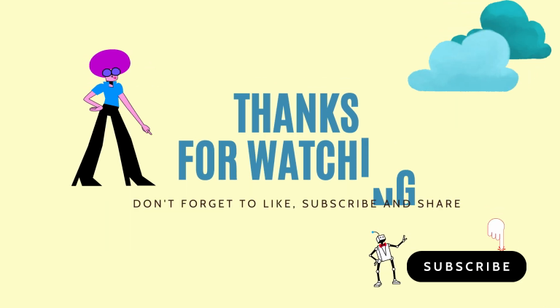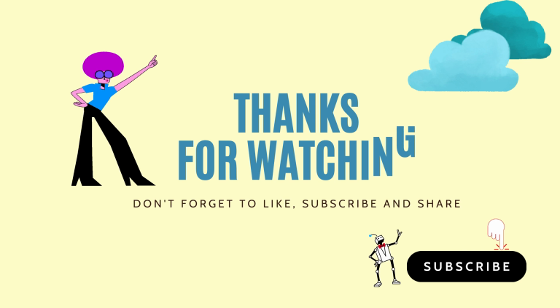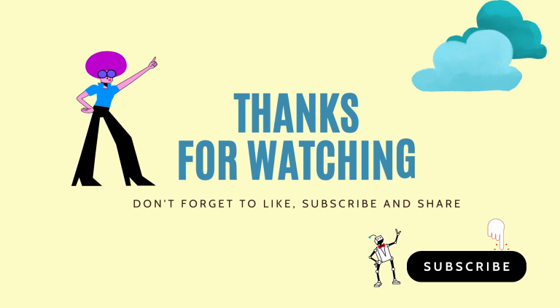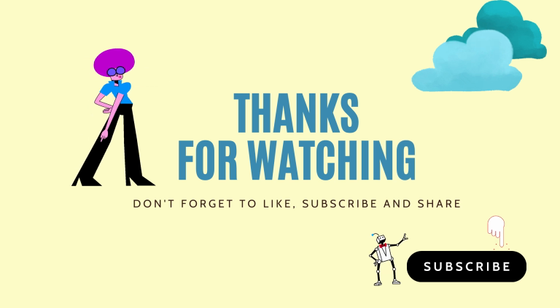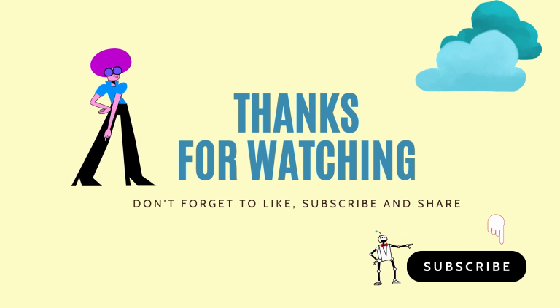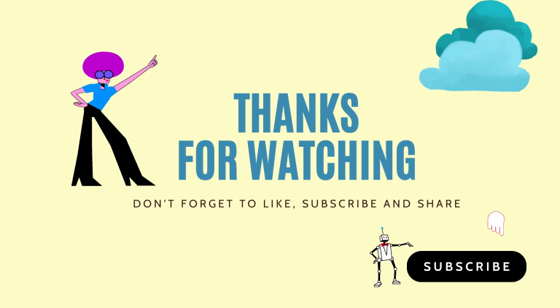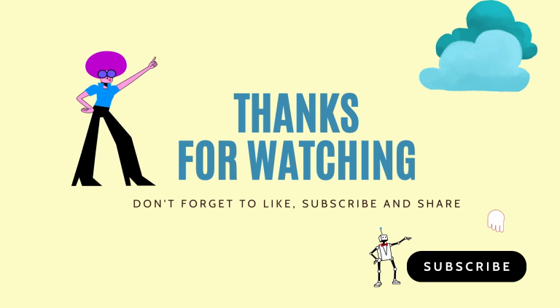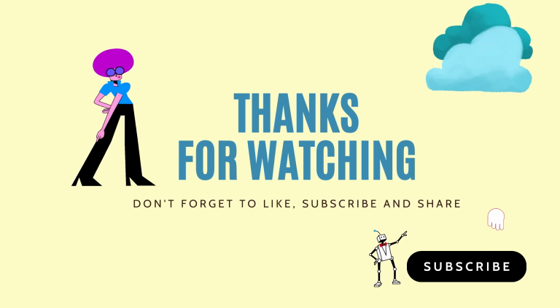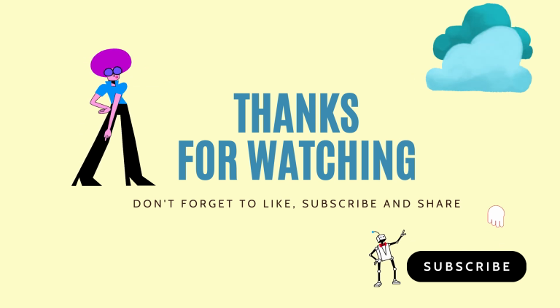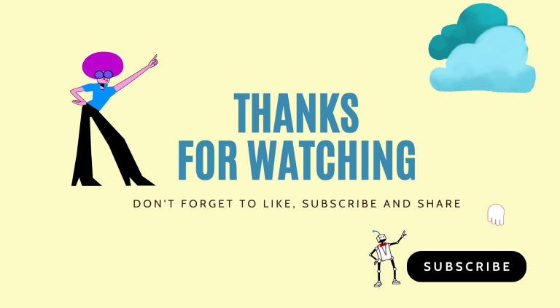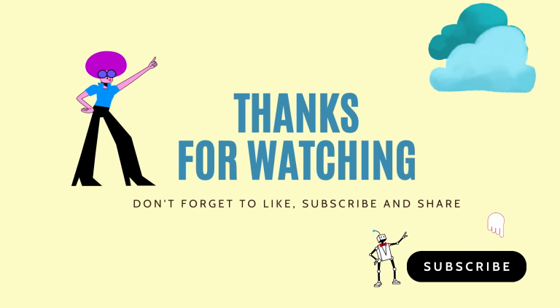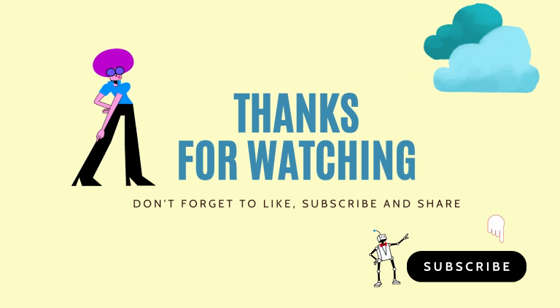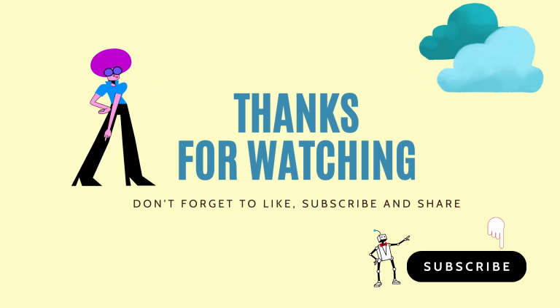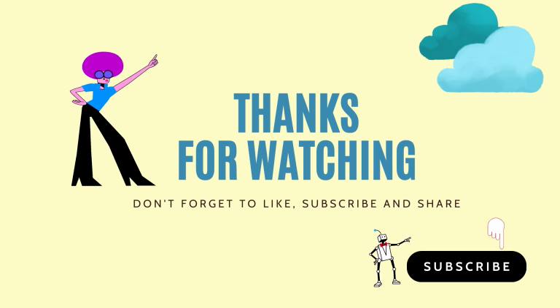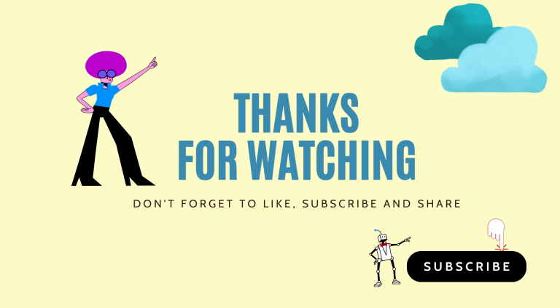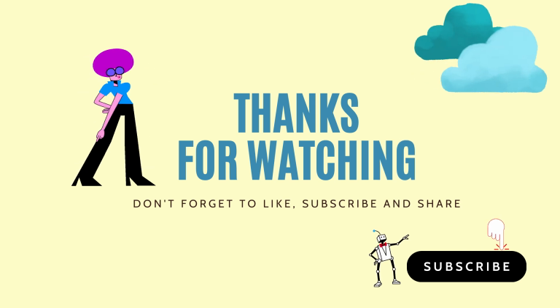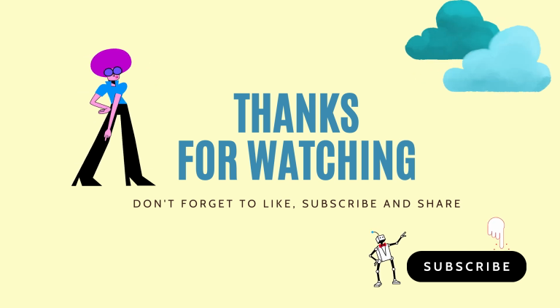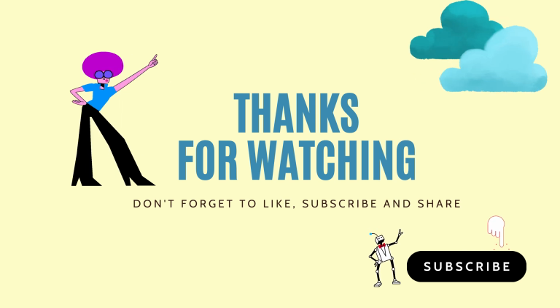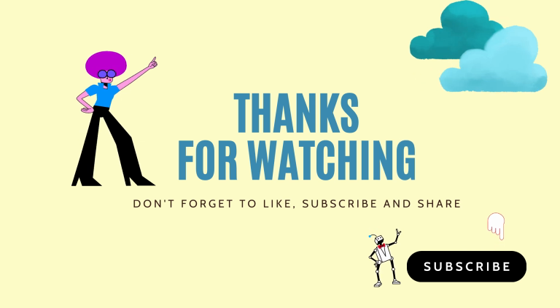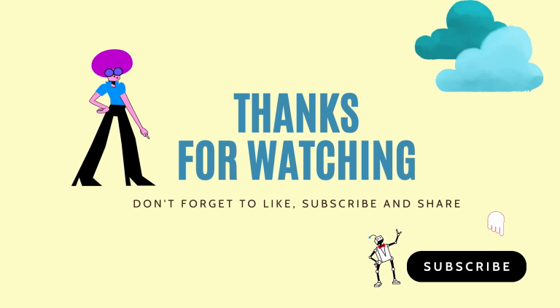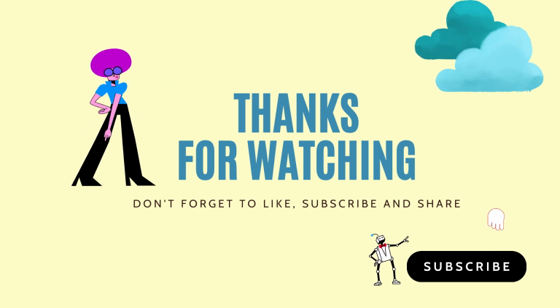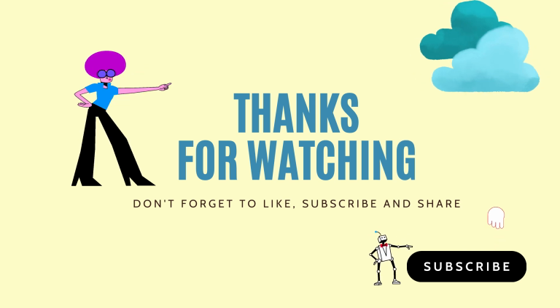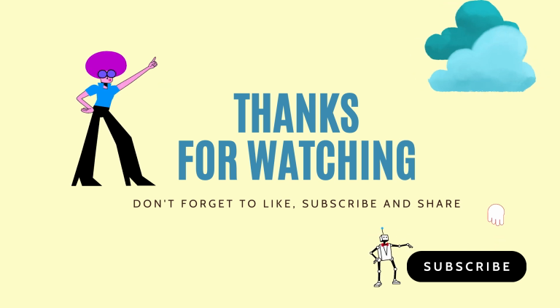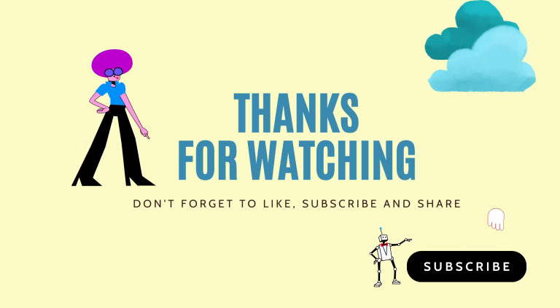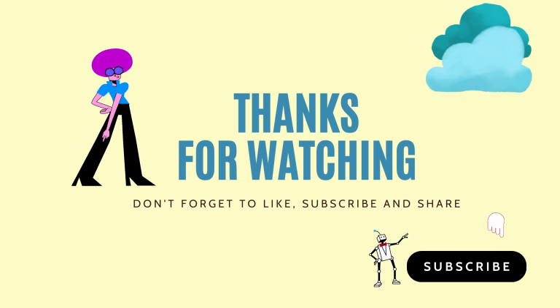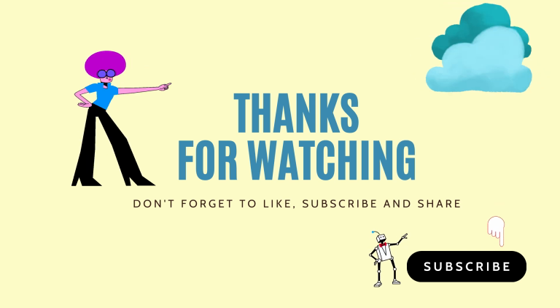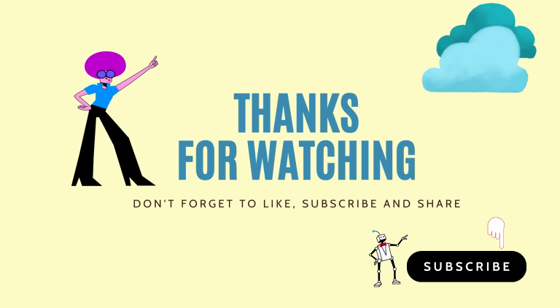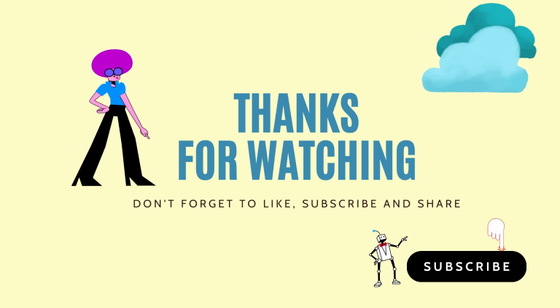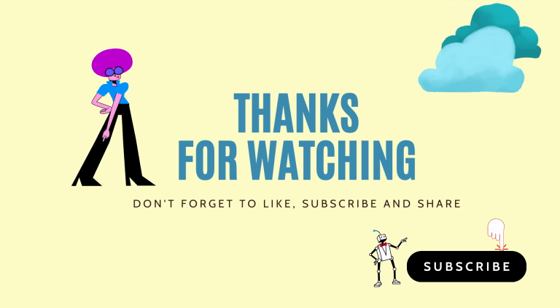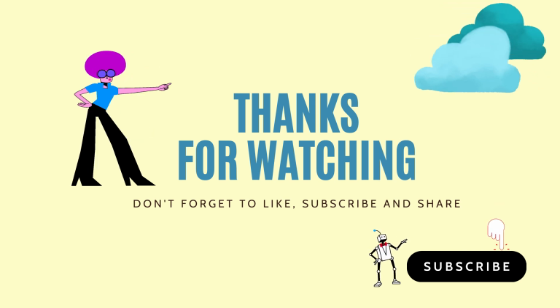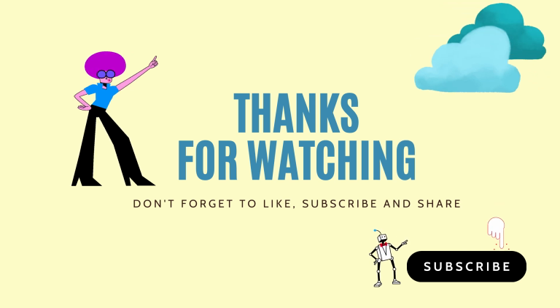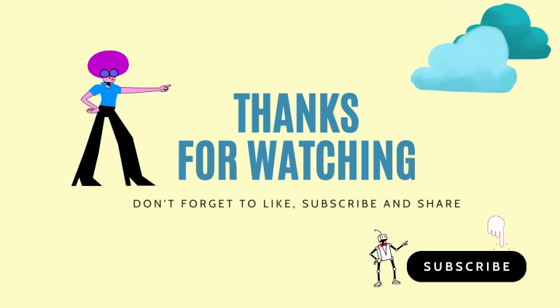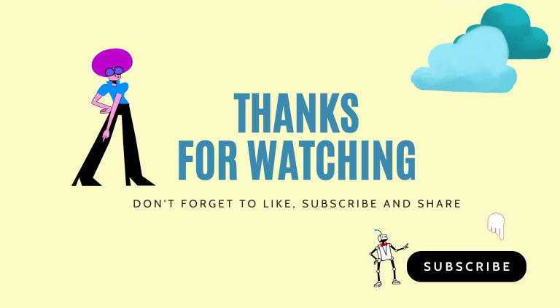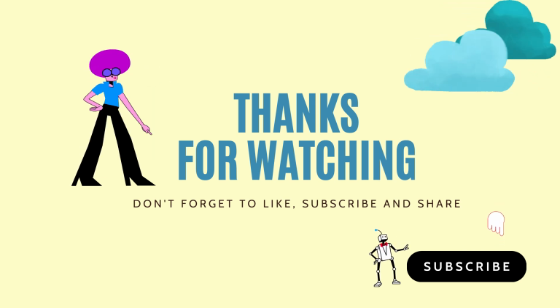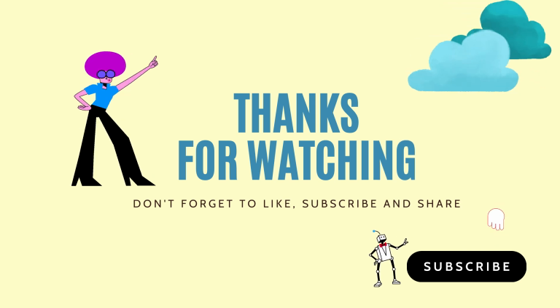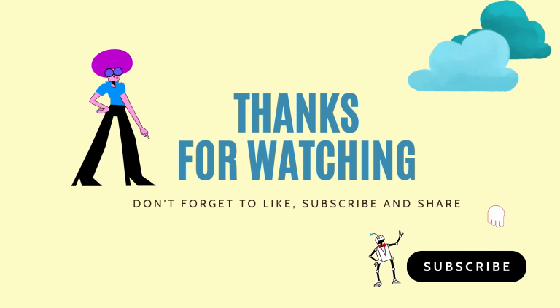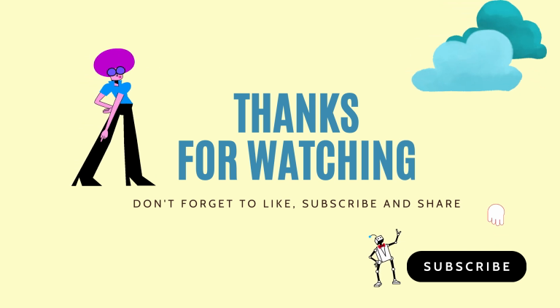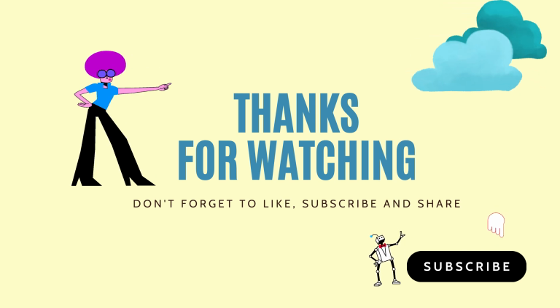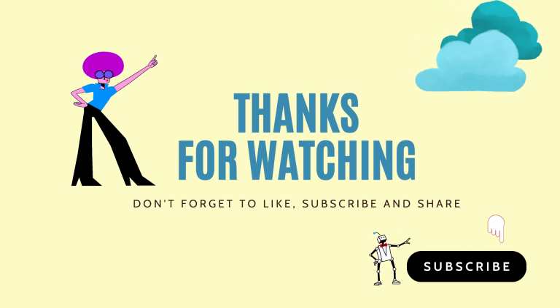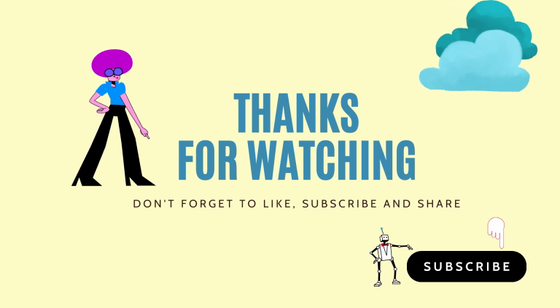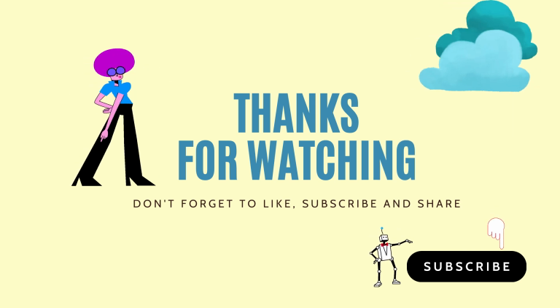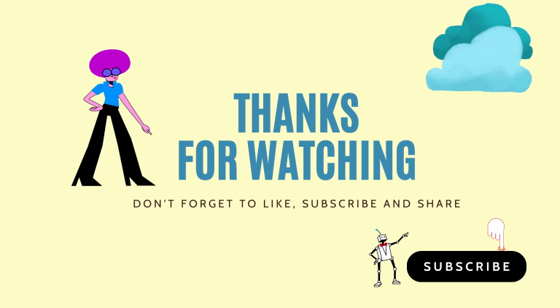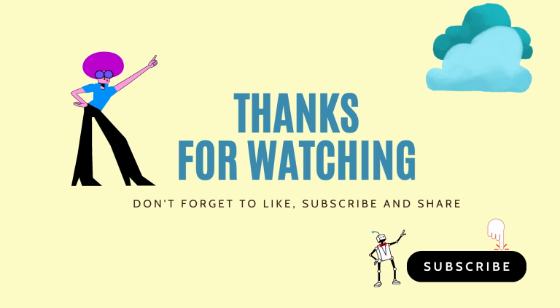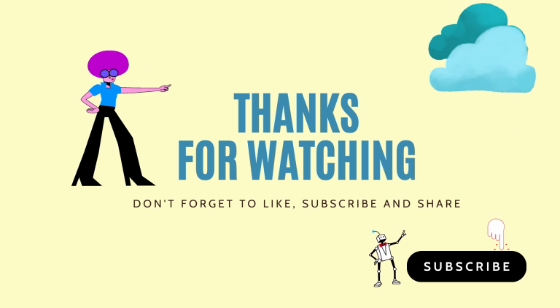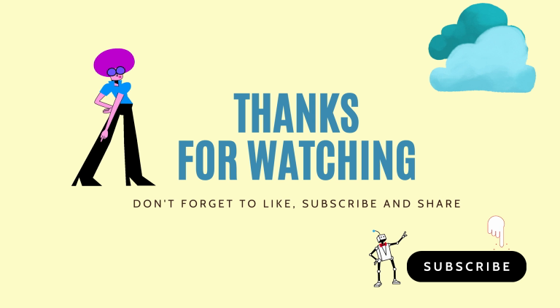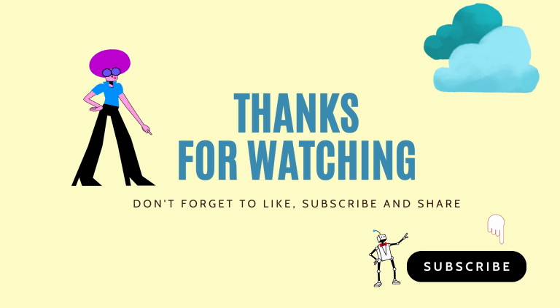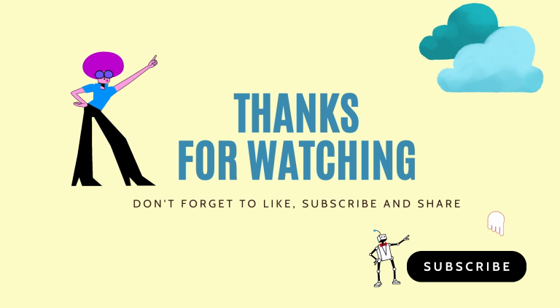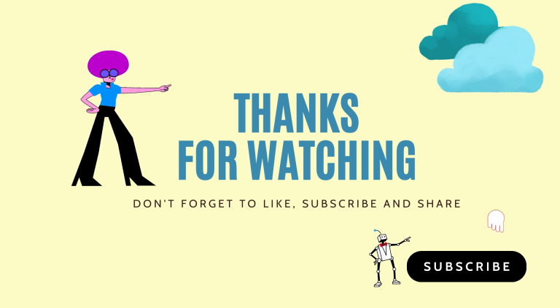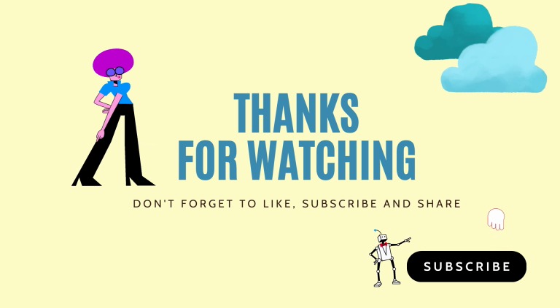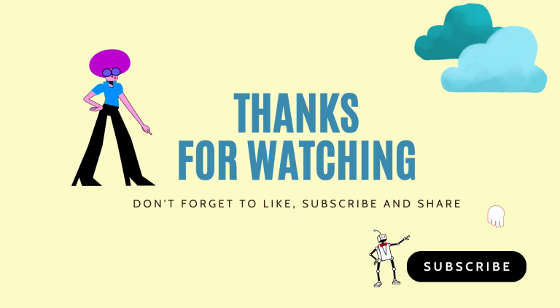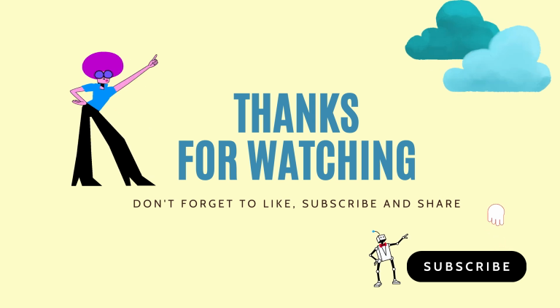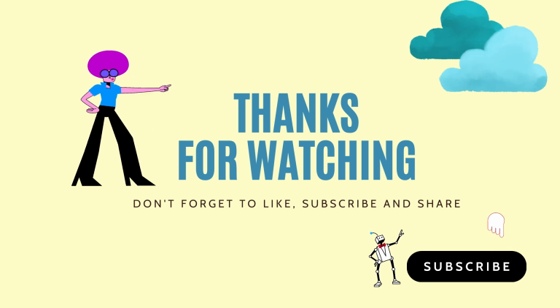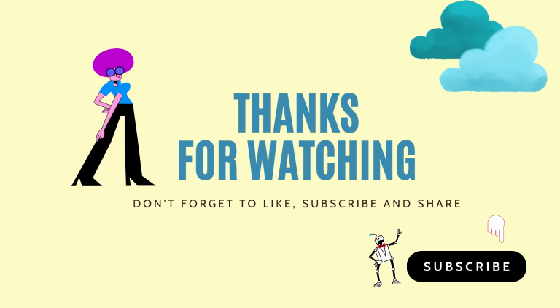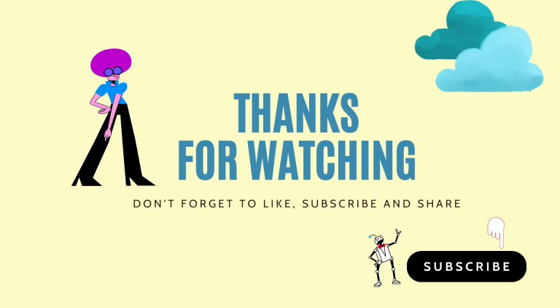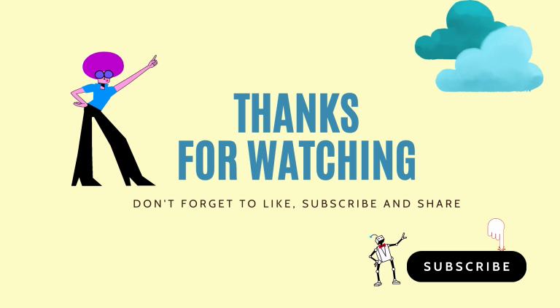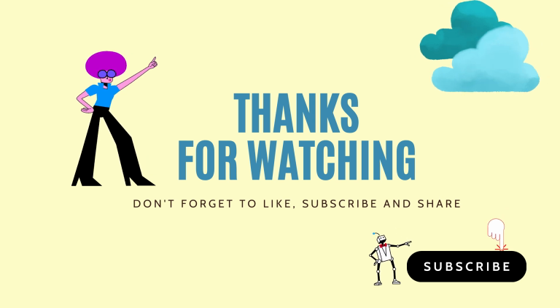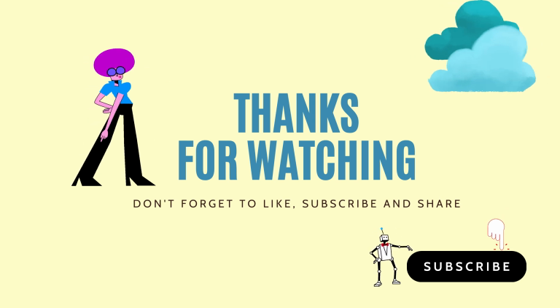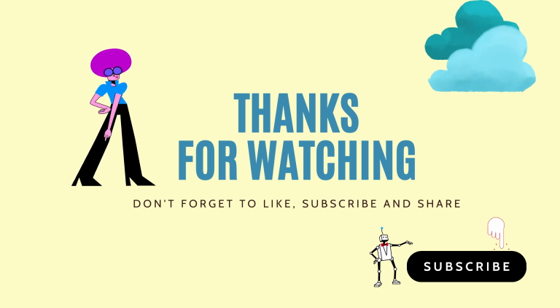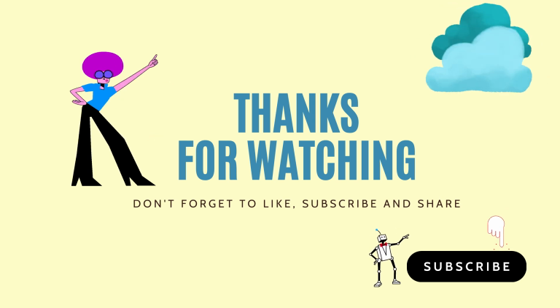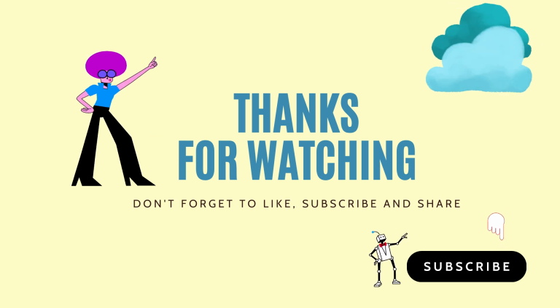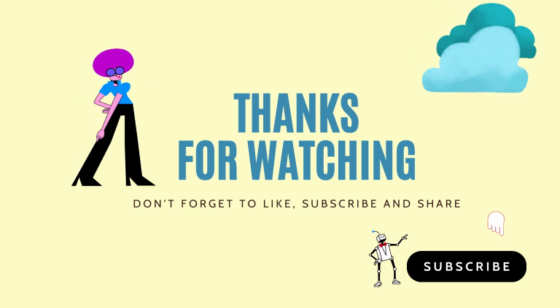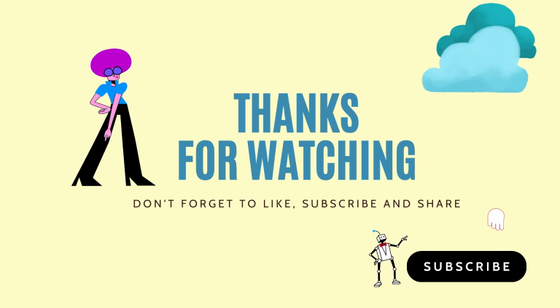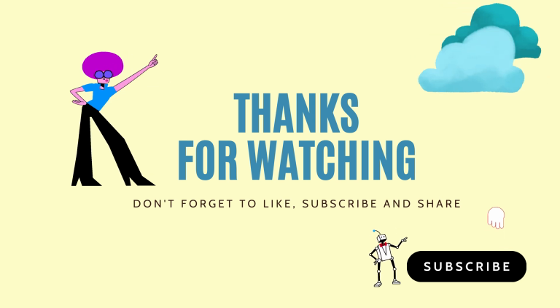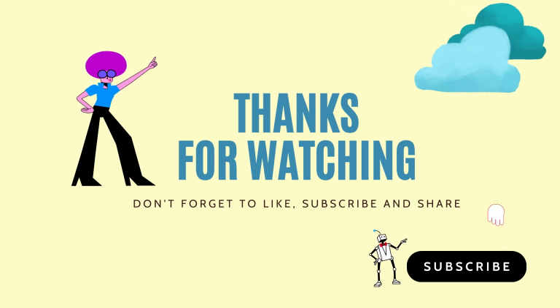Don't forget to like, subscribe and share this video. See you in the next video. Bye!